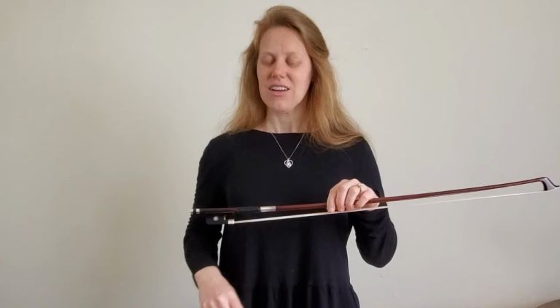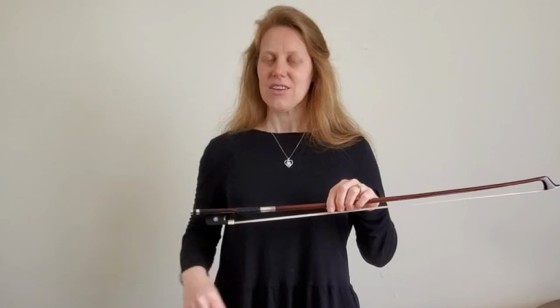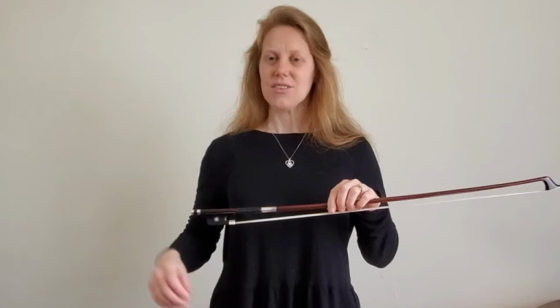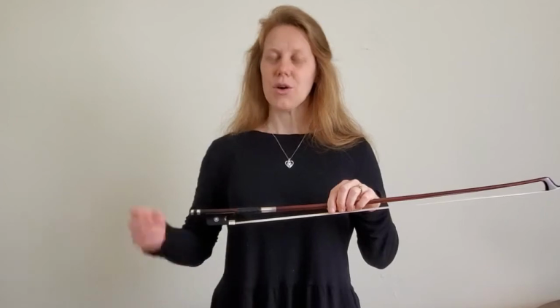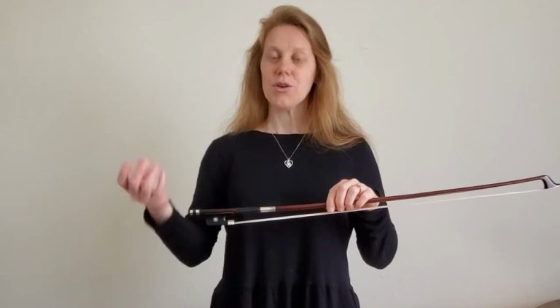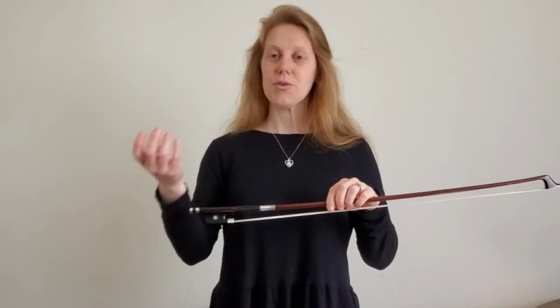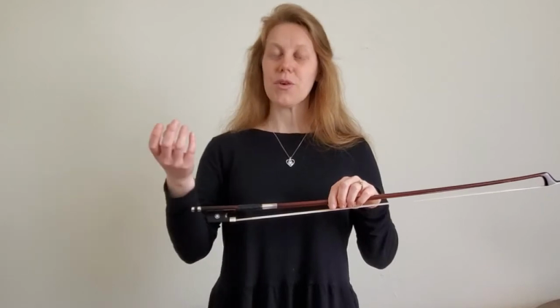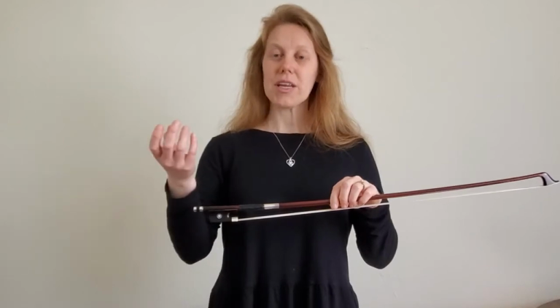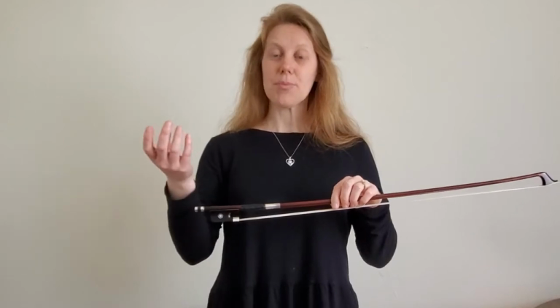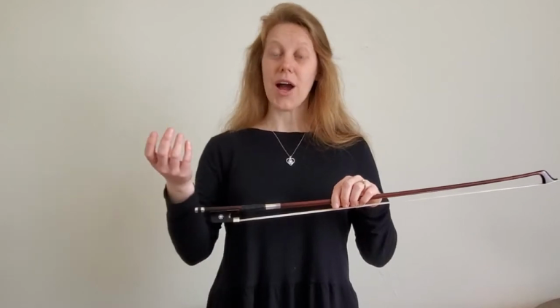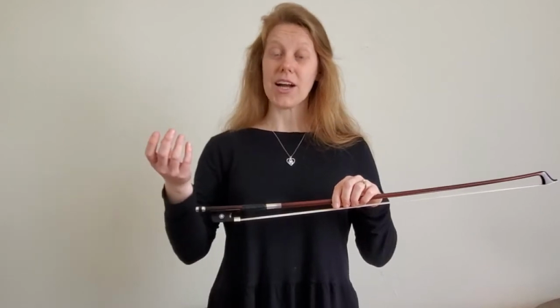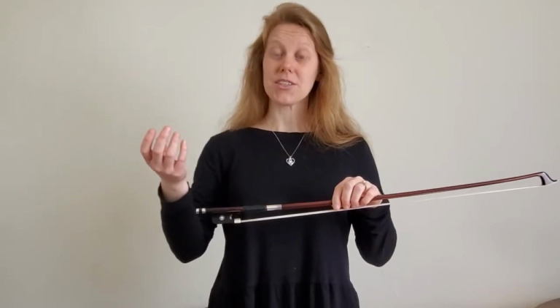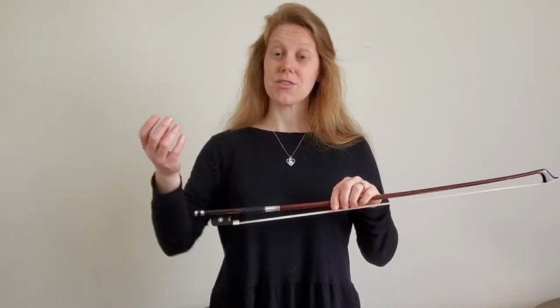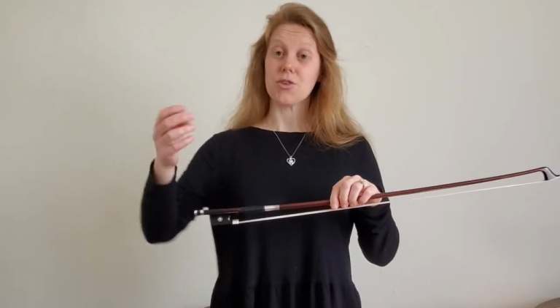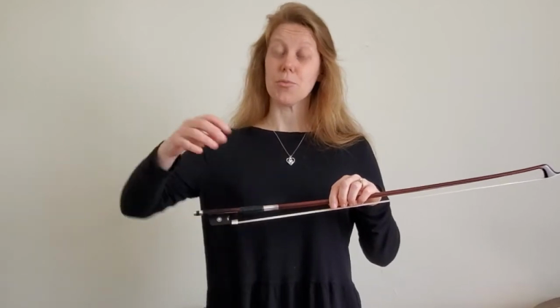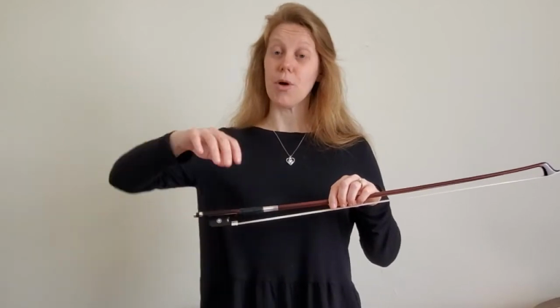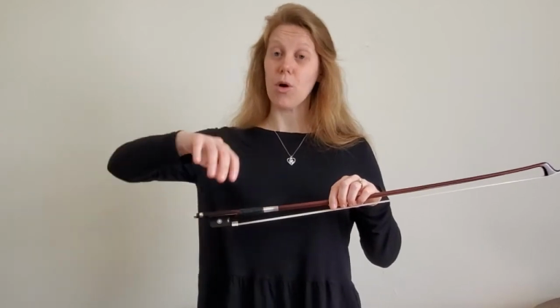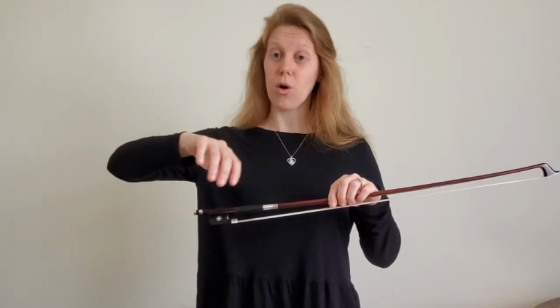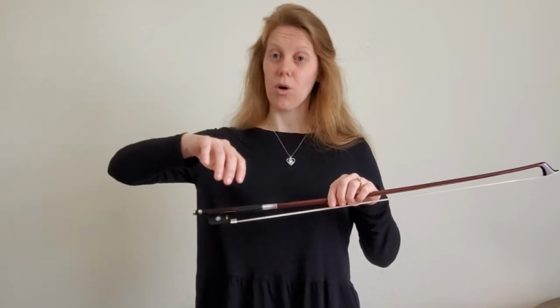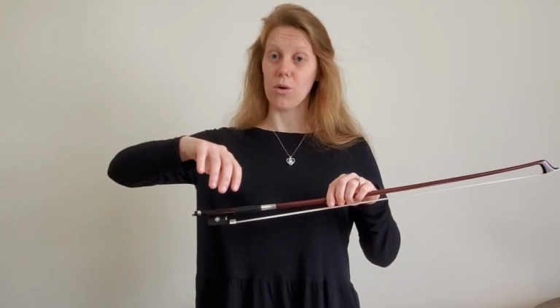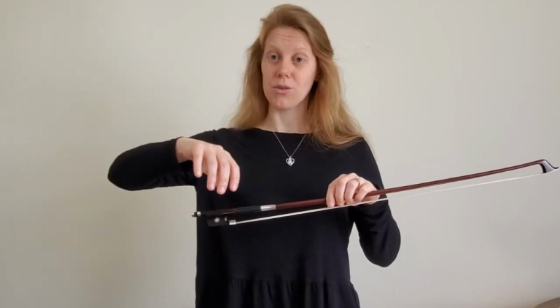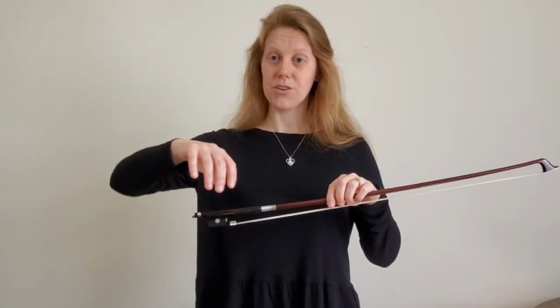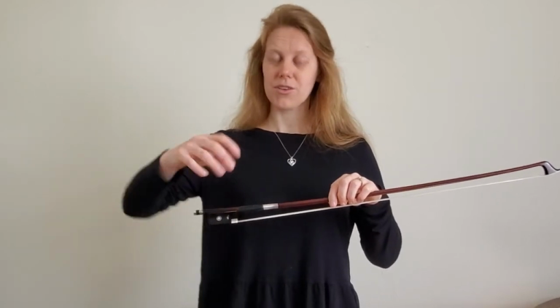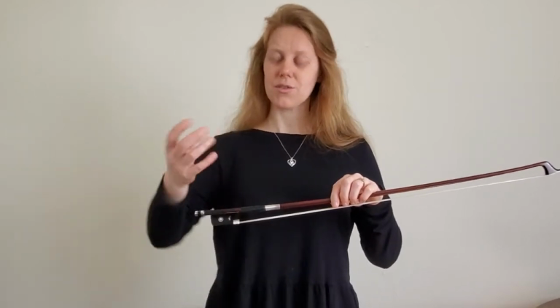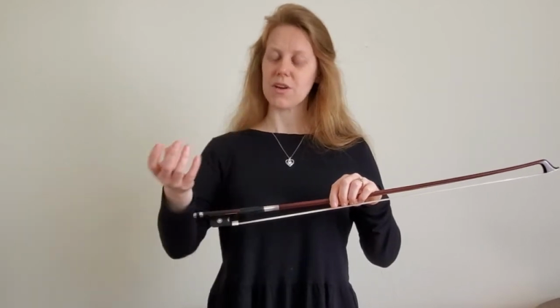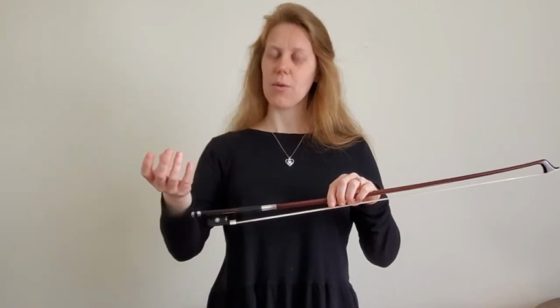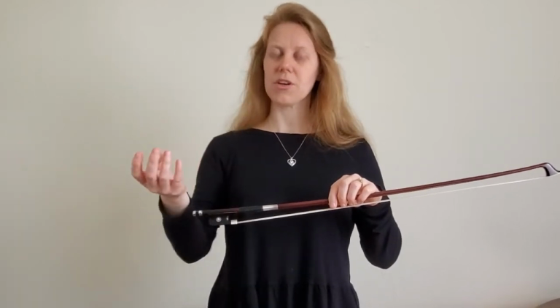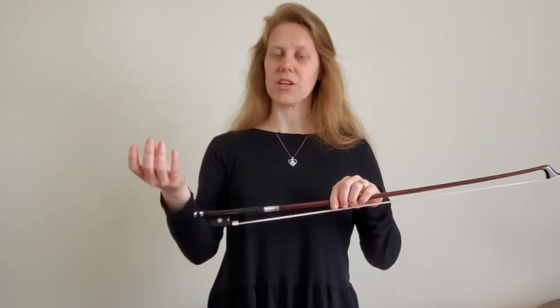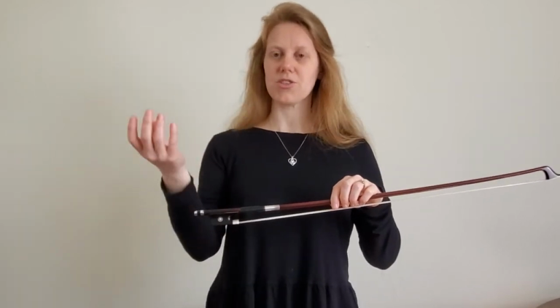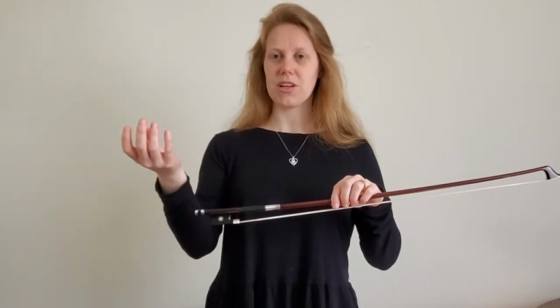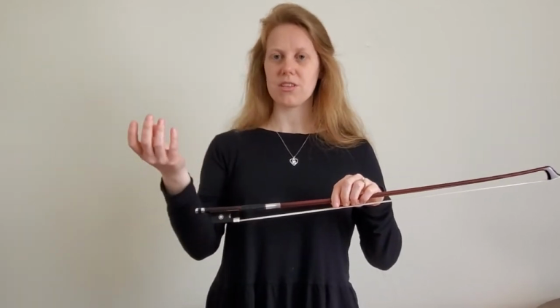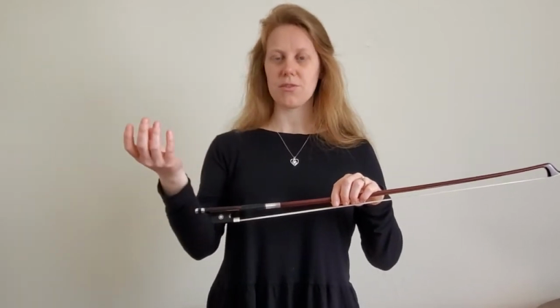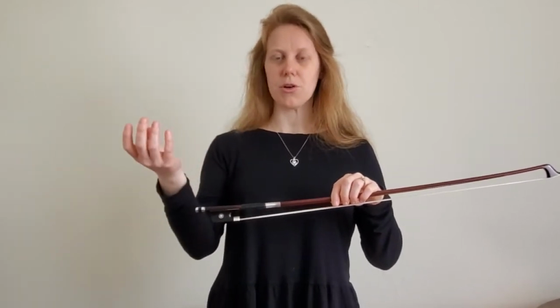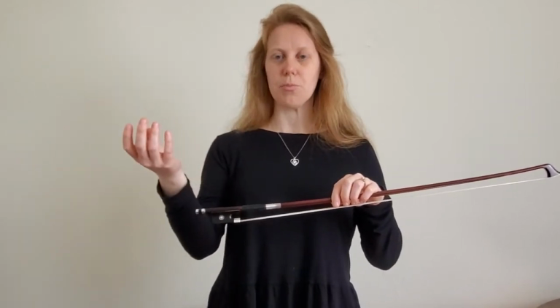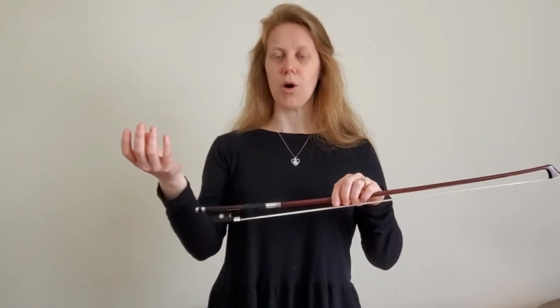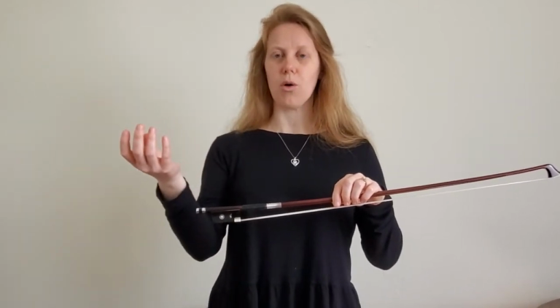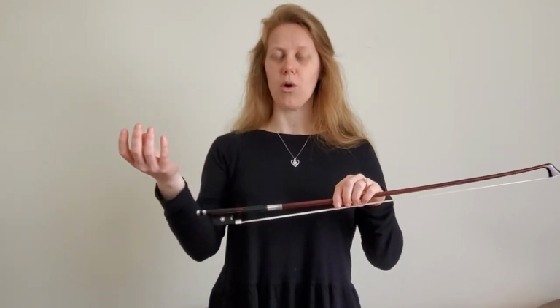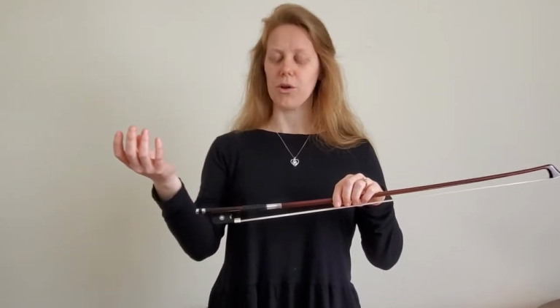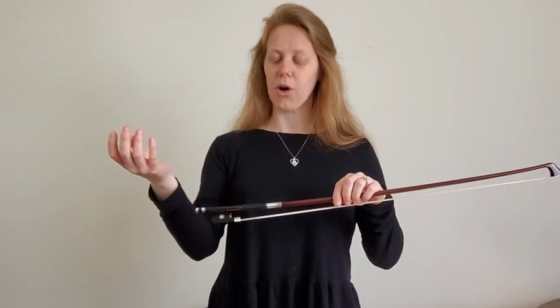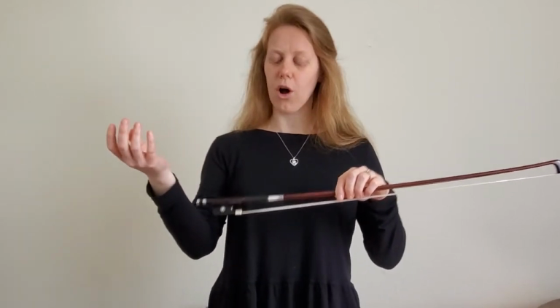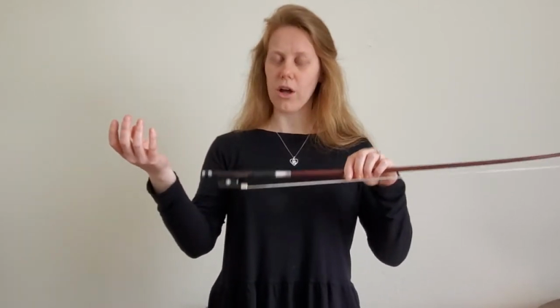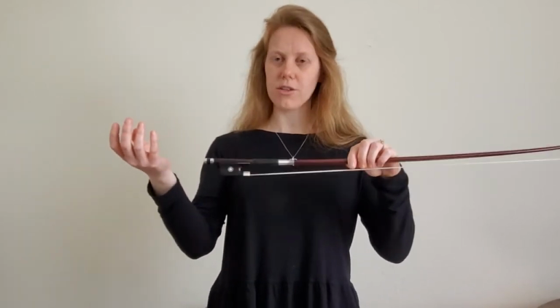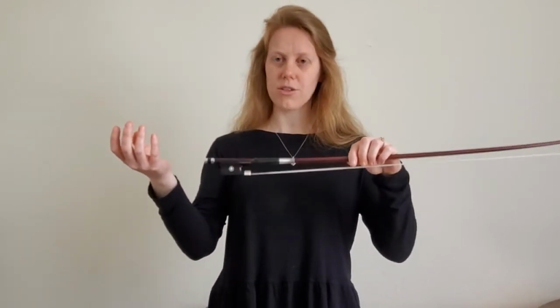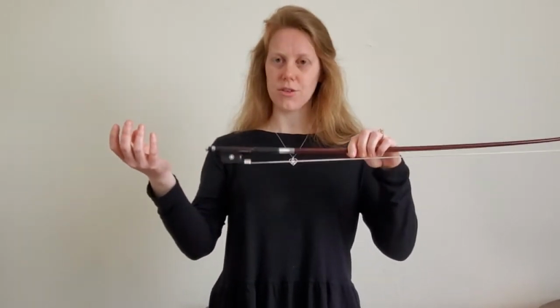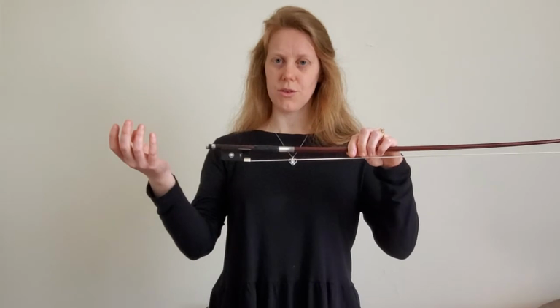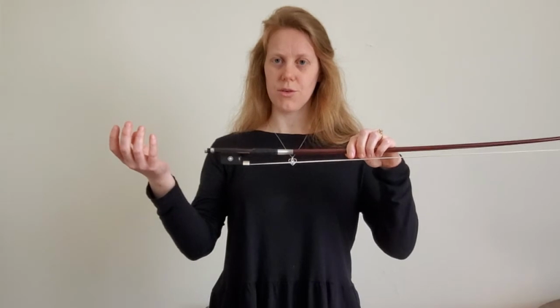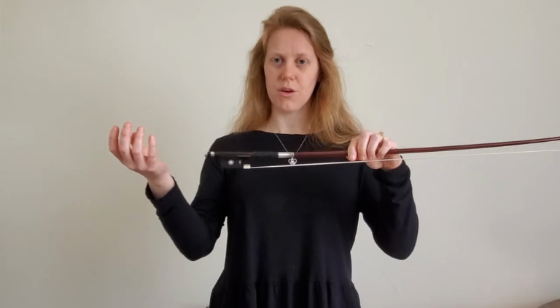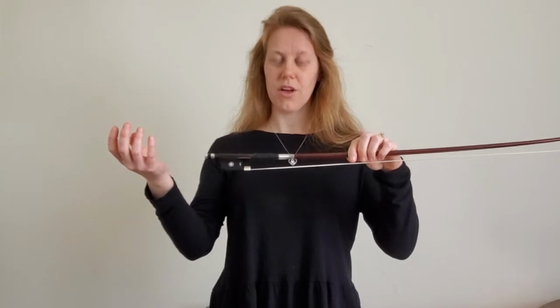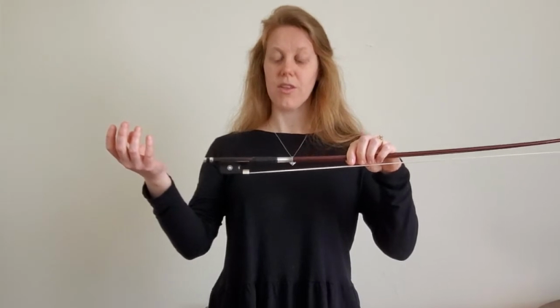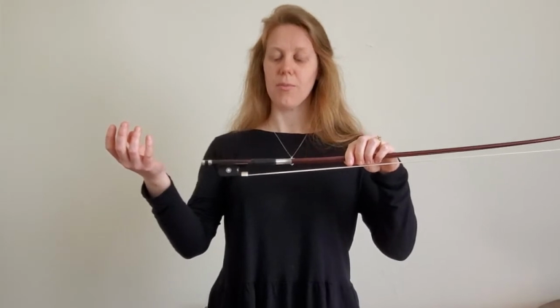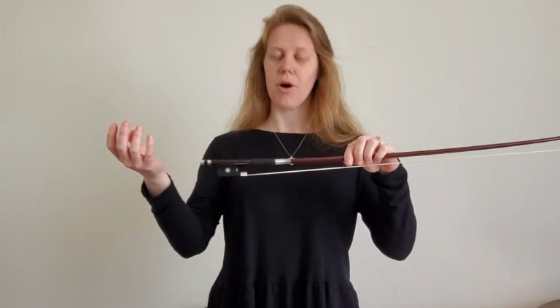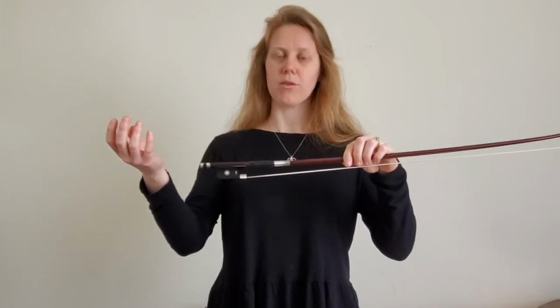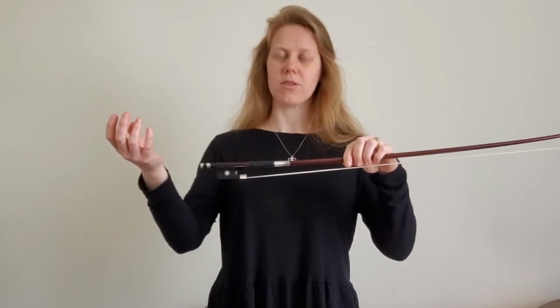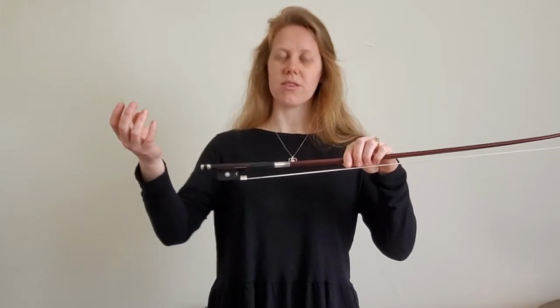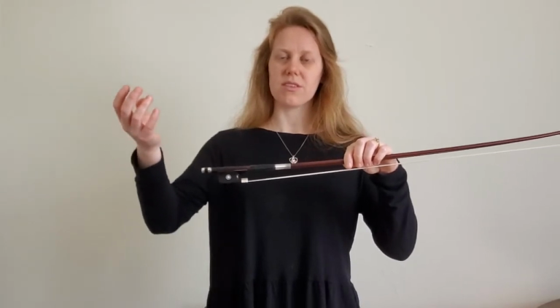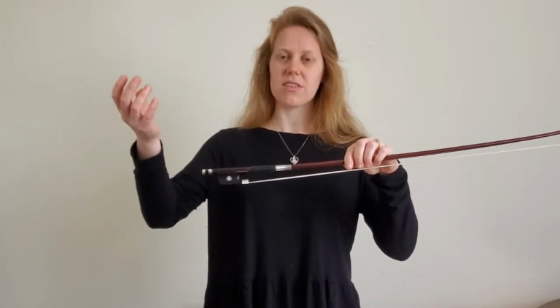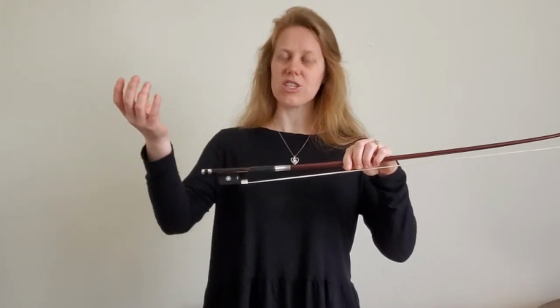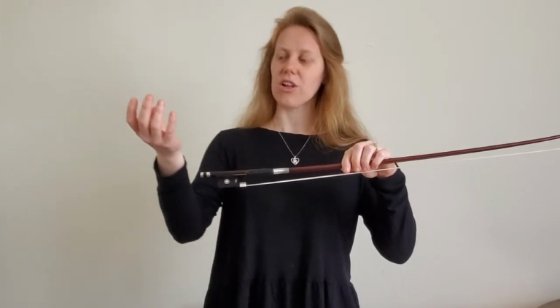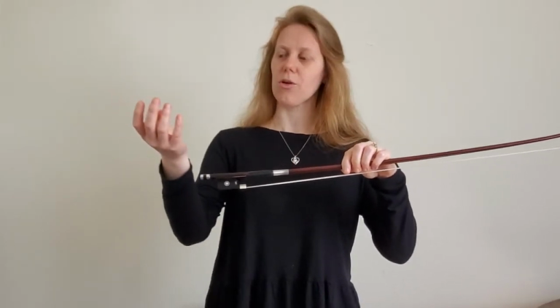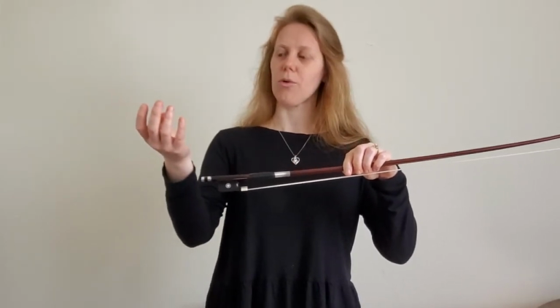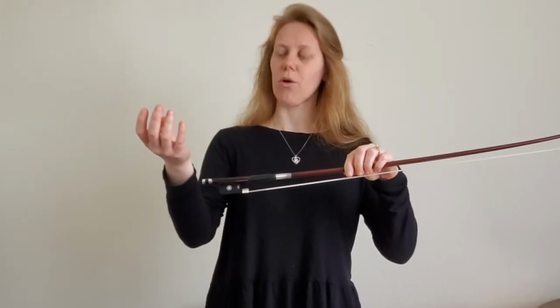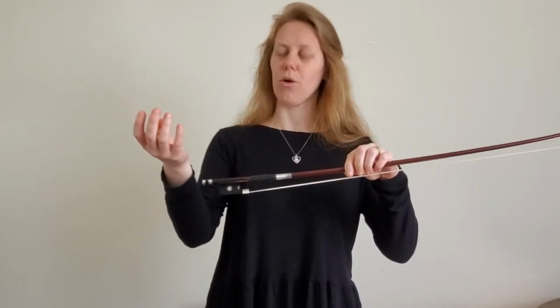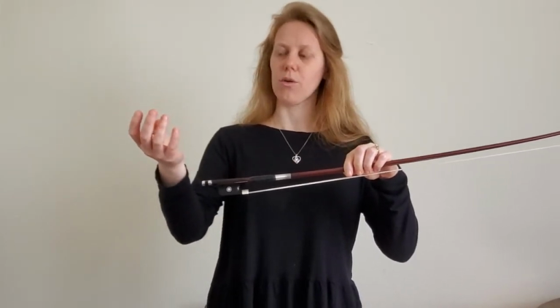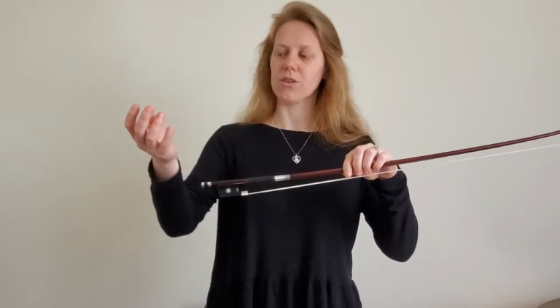So you've already practiced your bow hold. Now we're going to transfer your bow hold onto the bow. This is the cello bow hold.